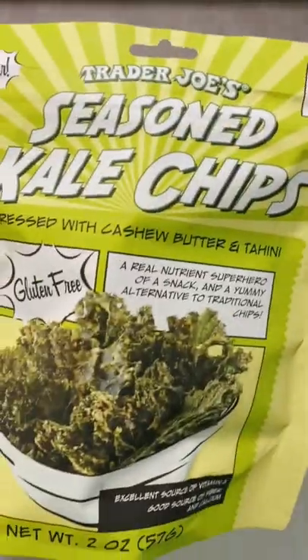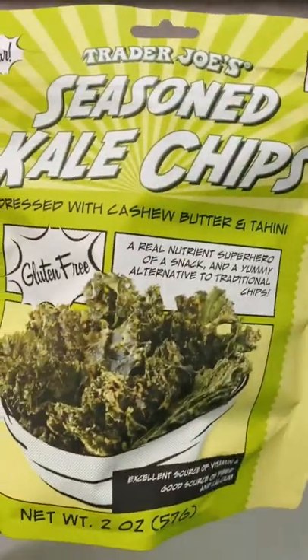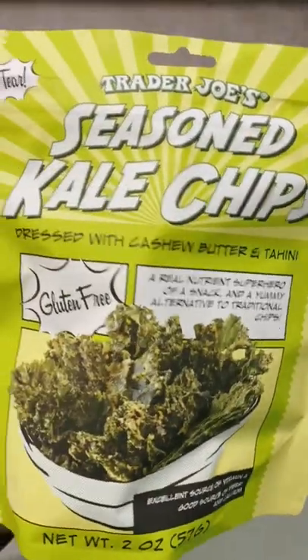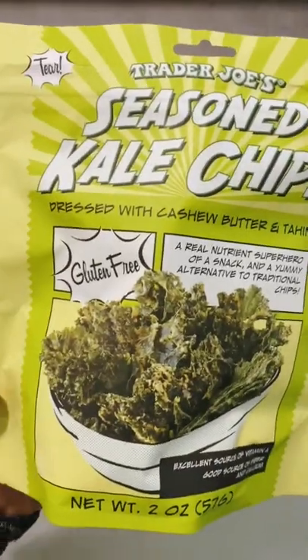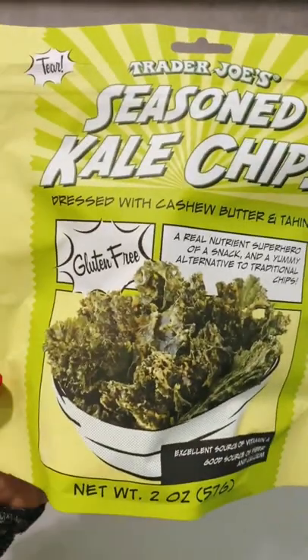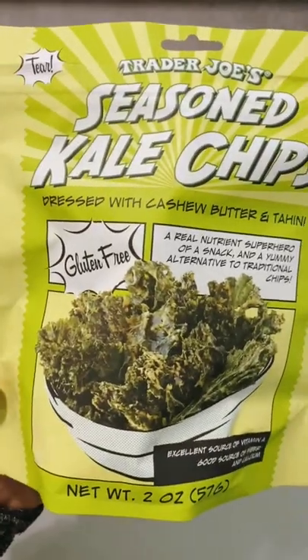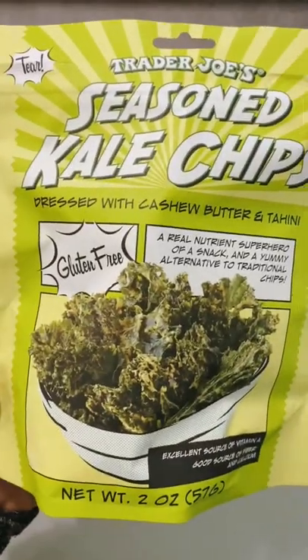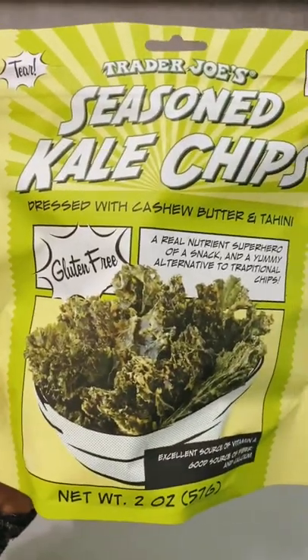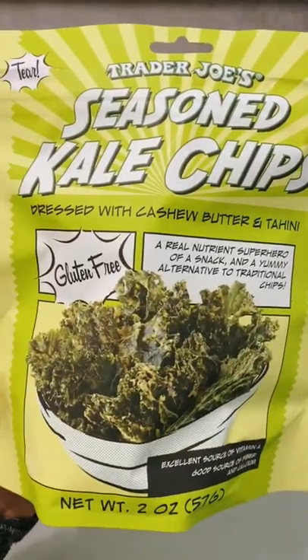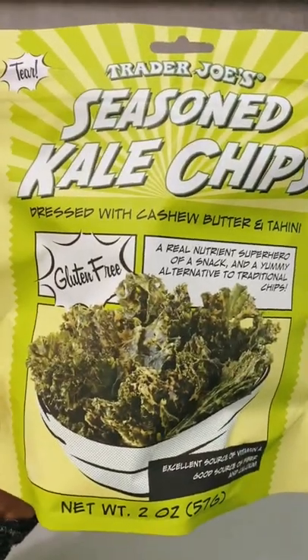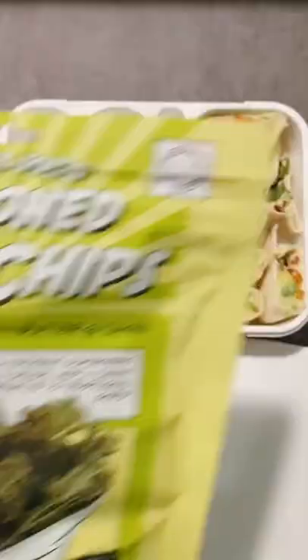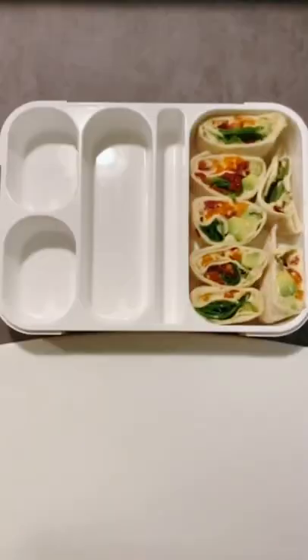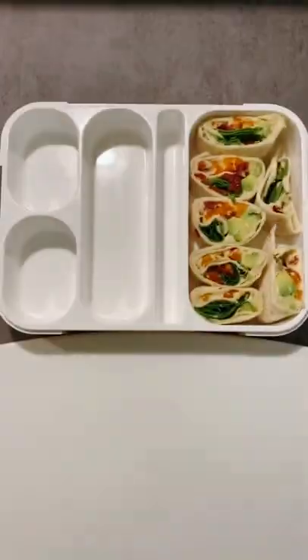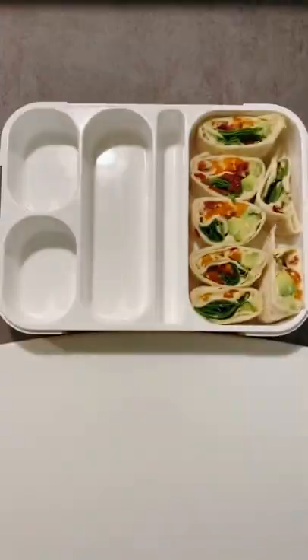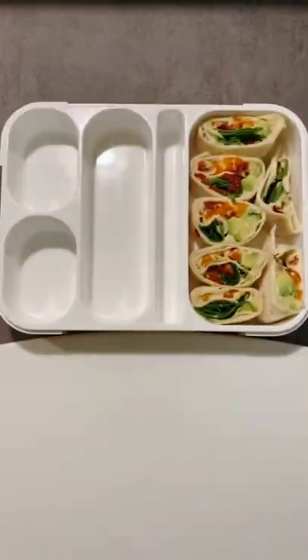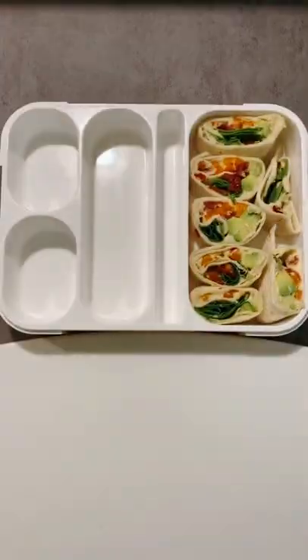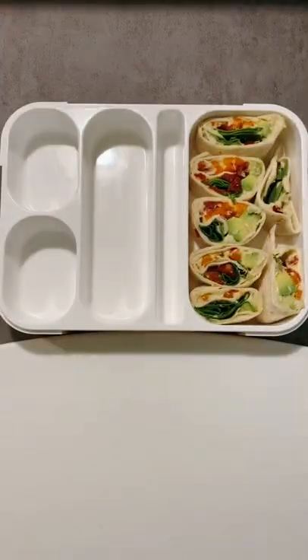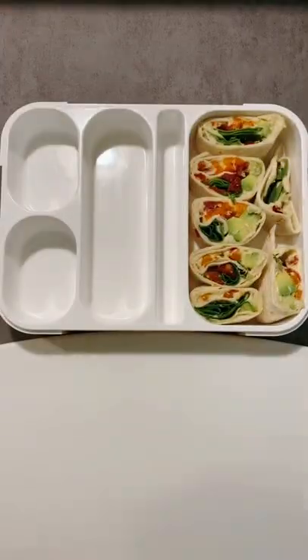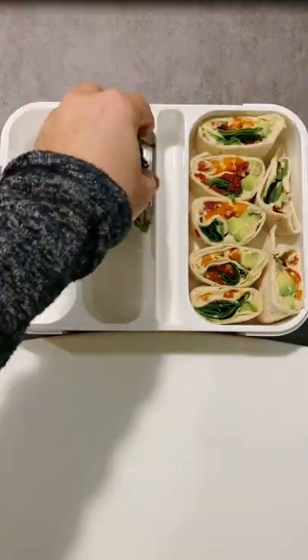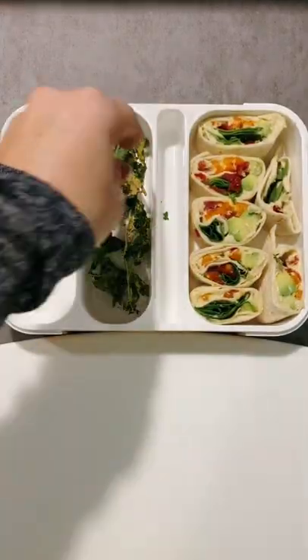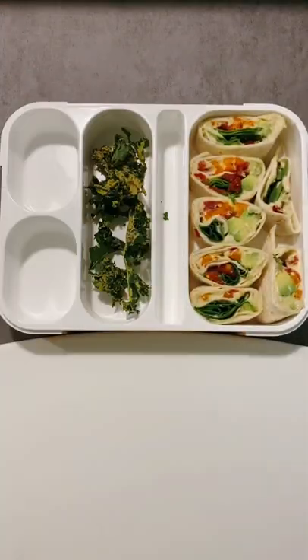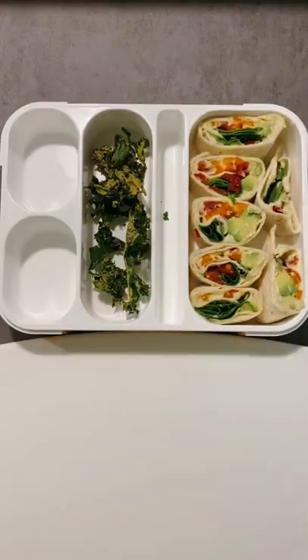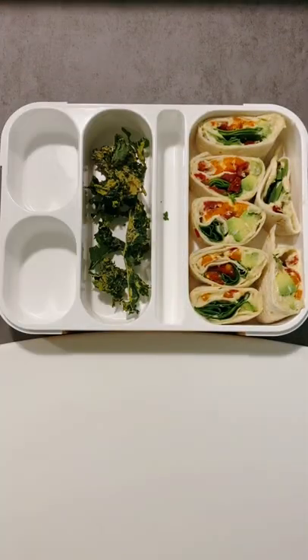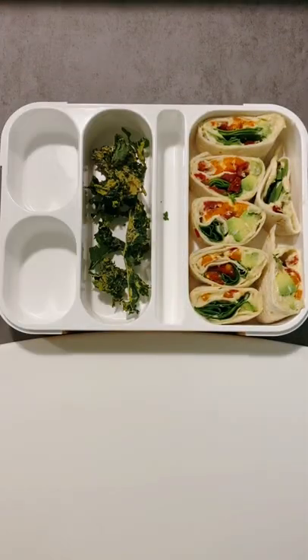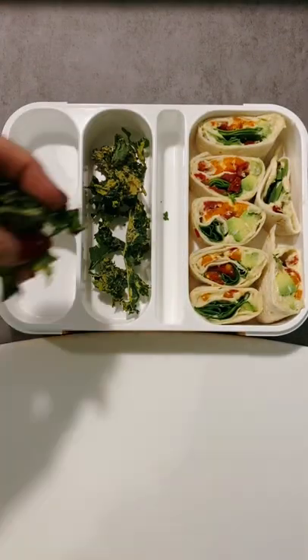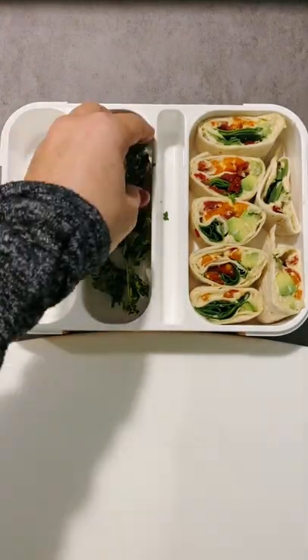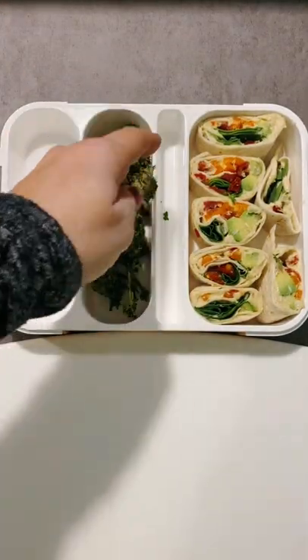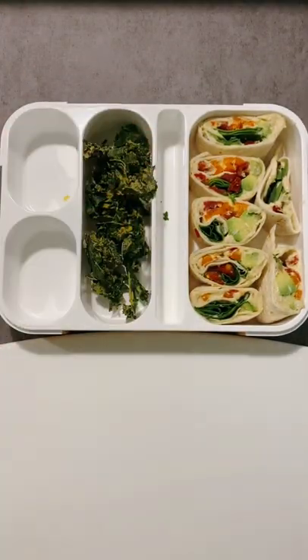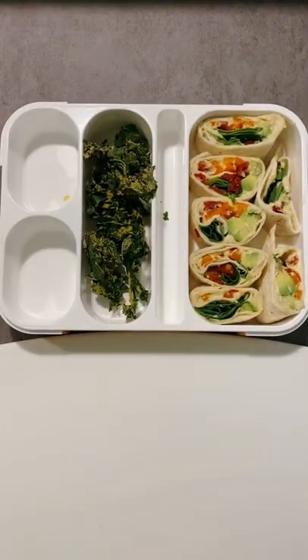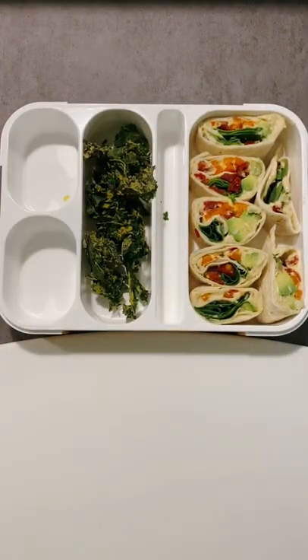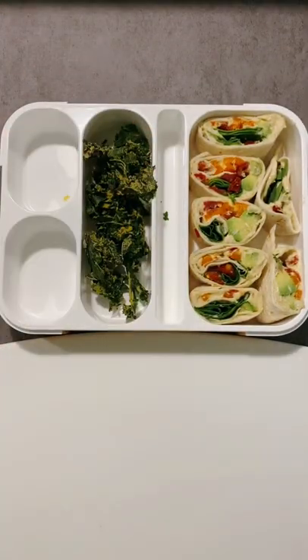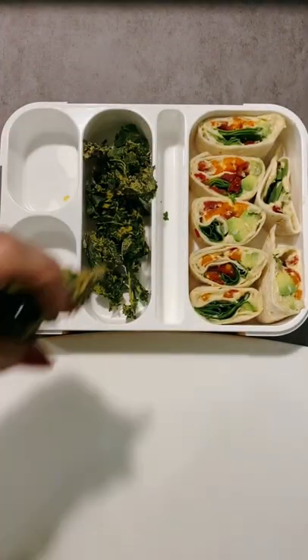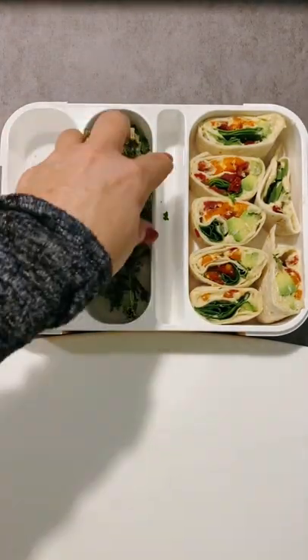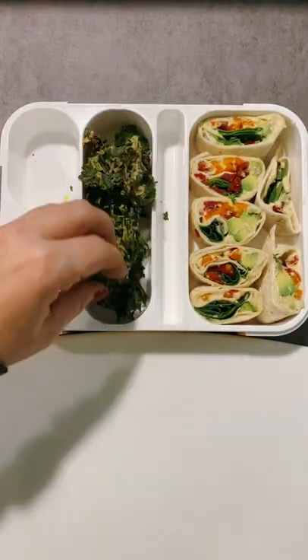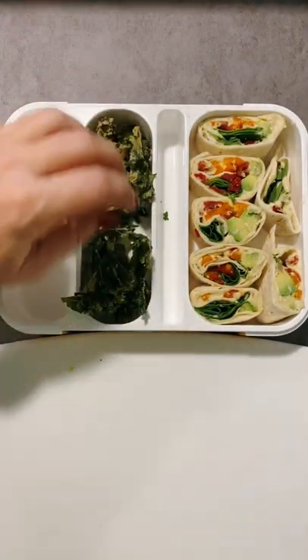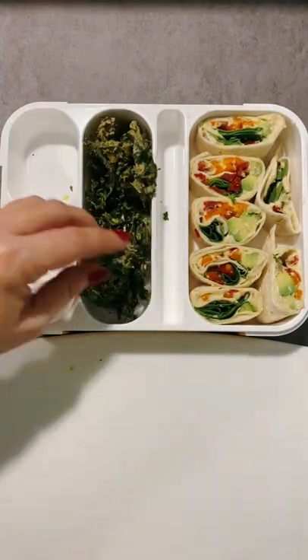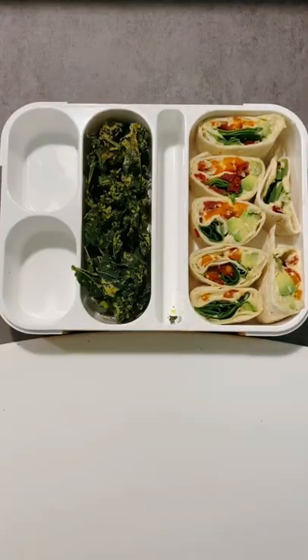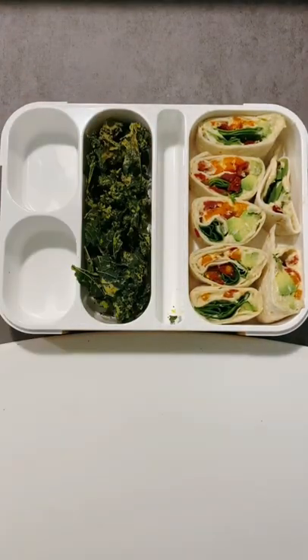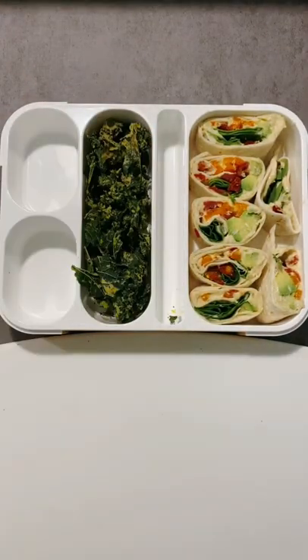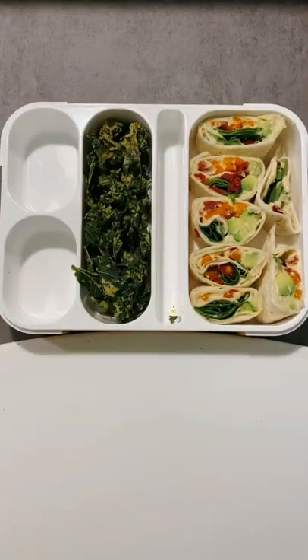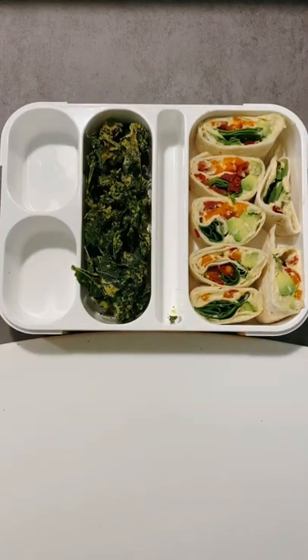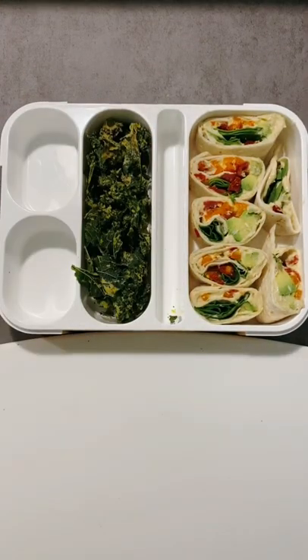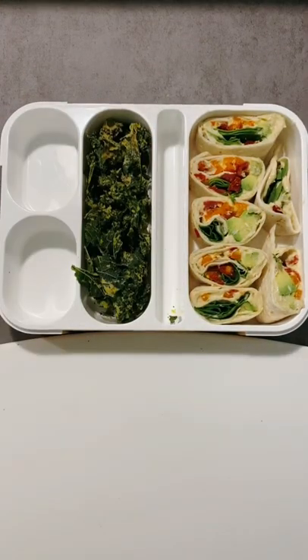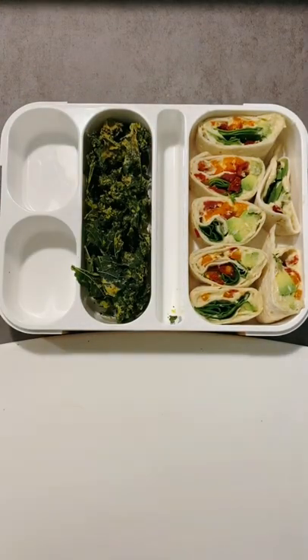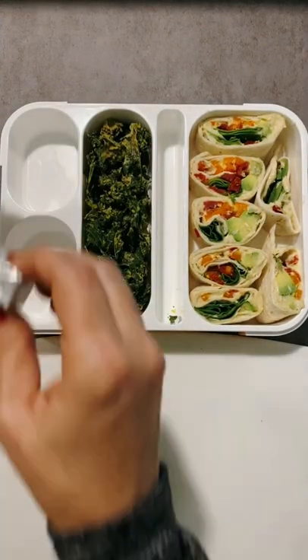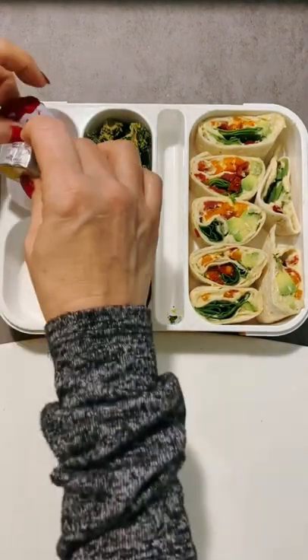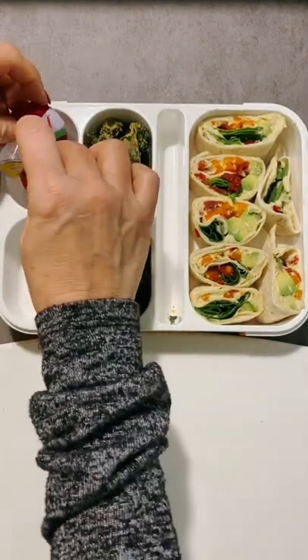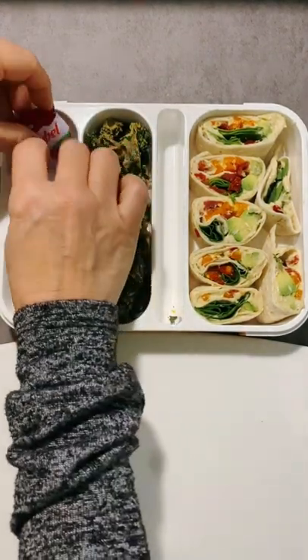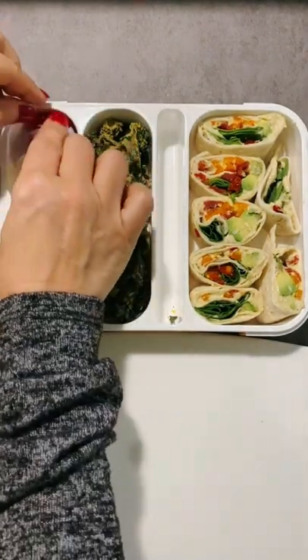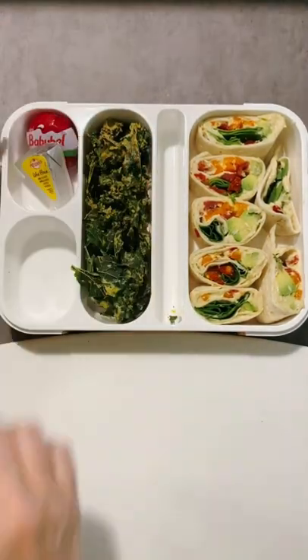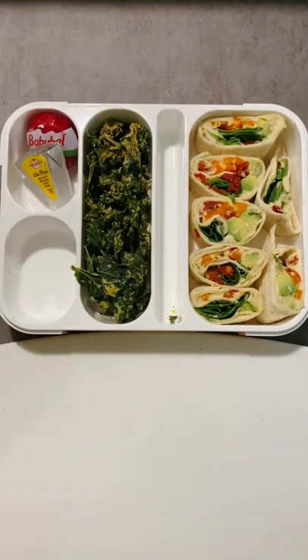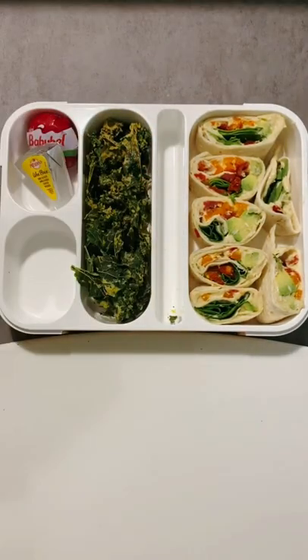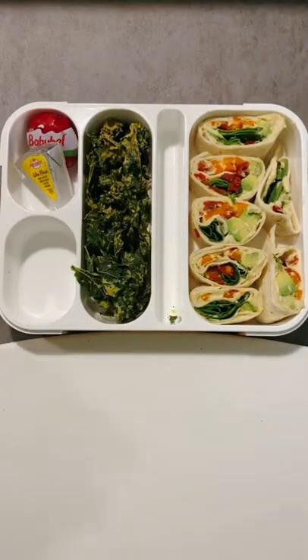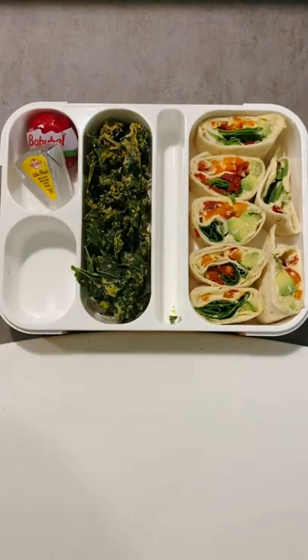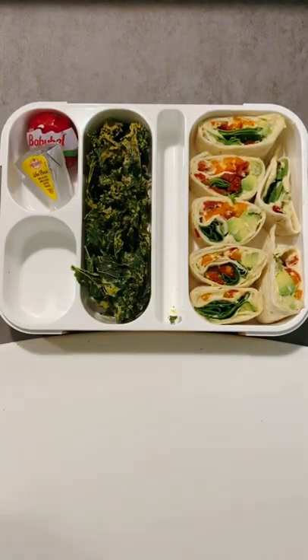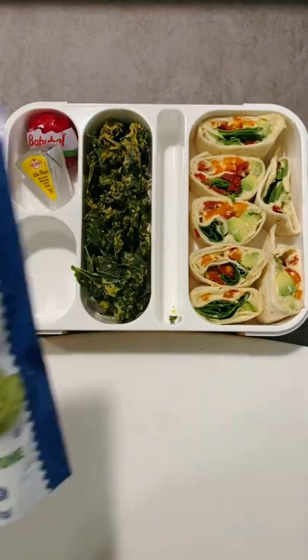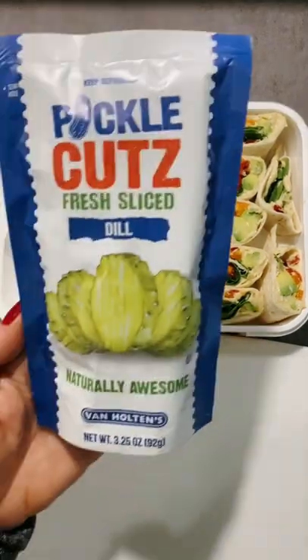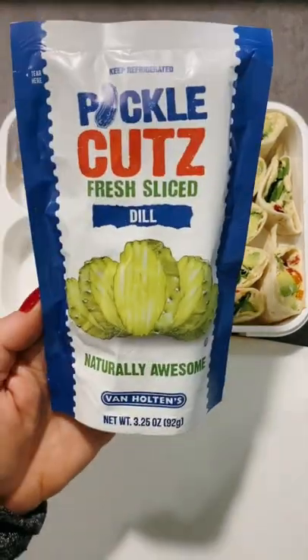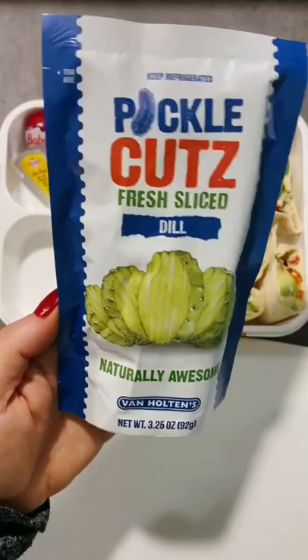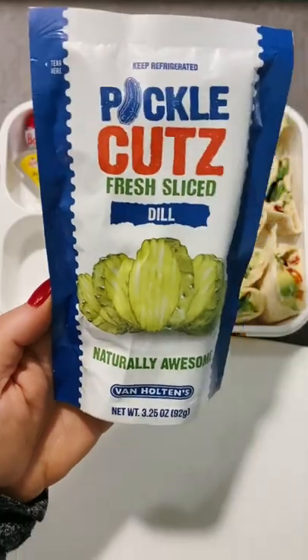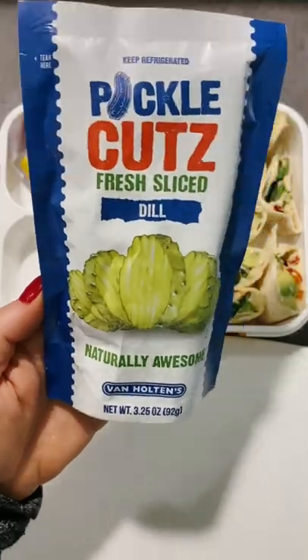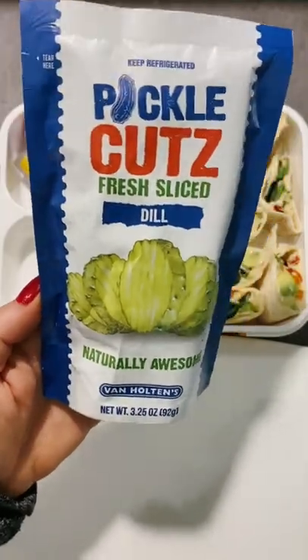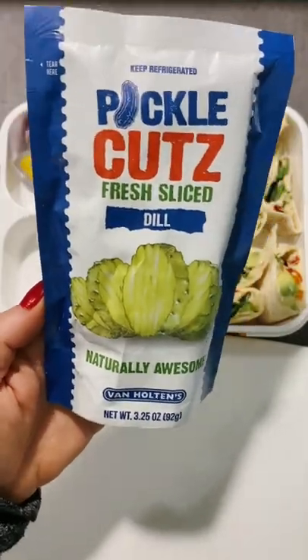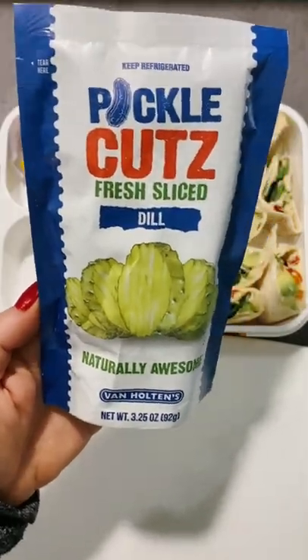Next, I'm adding seasoned kale chips from Trader Joe's and making a mess. Then popping in a baby bell and a brie wedge.